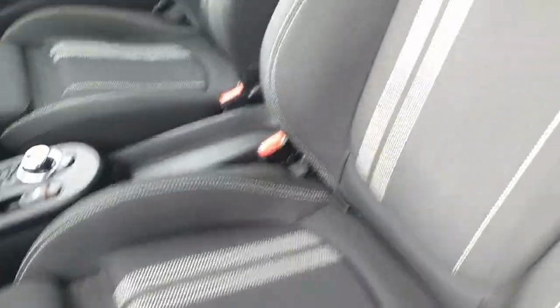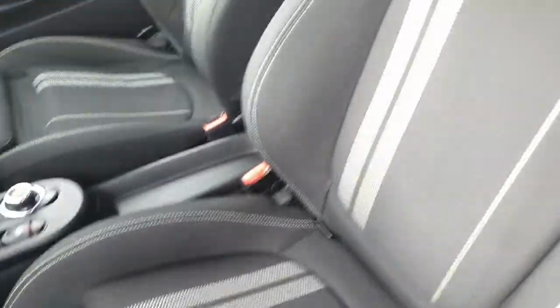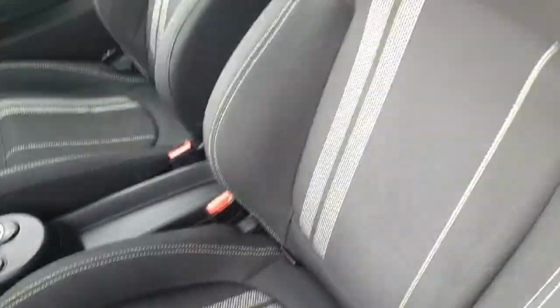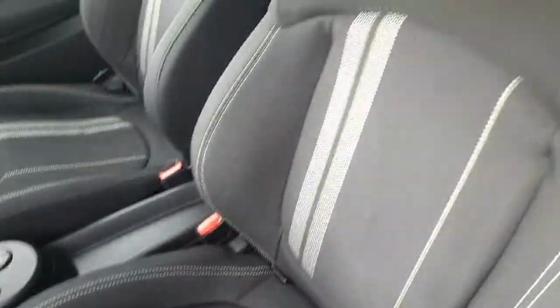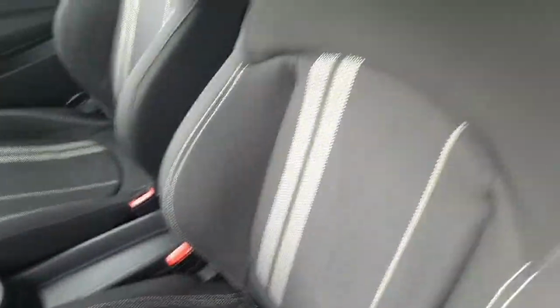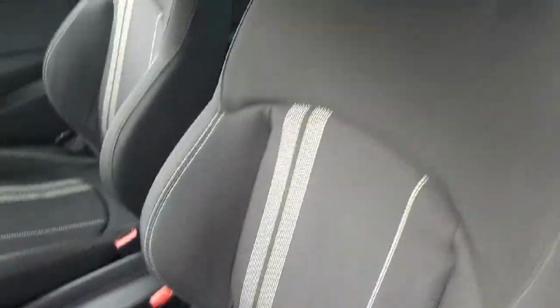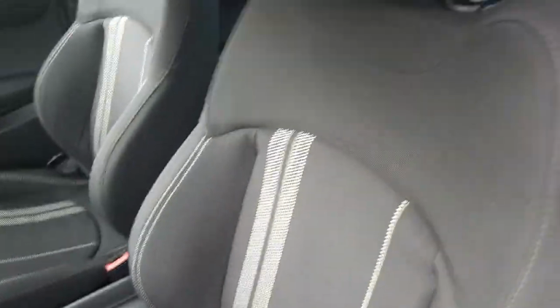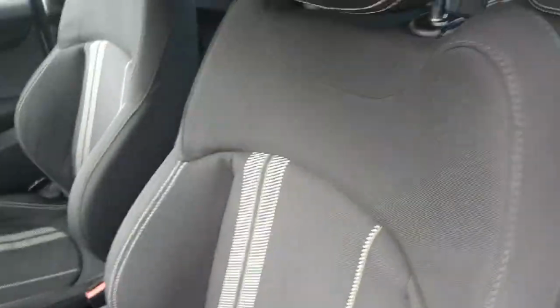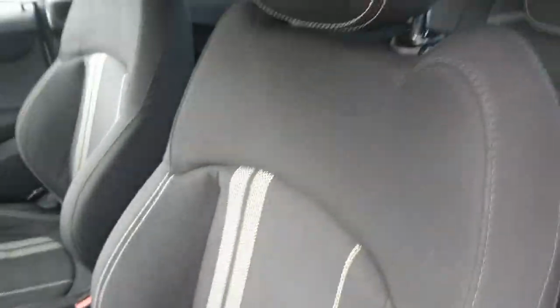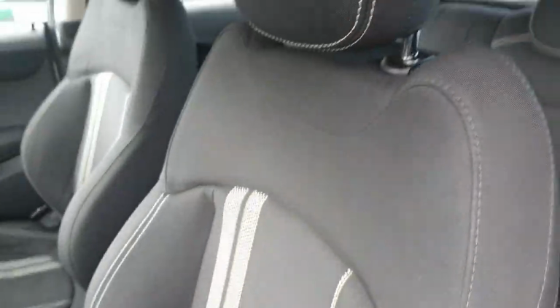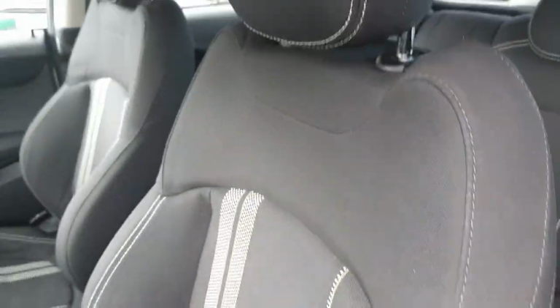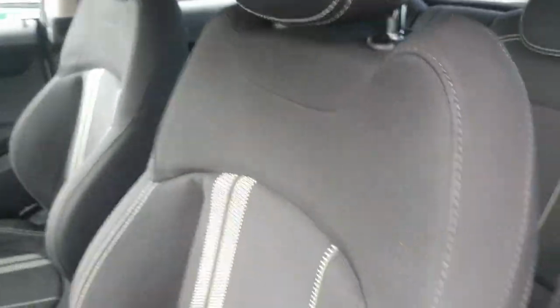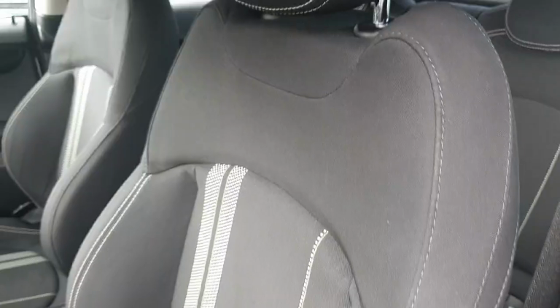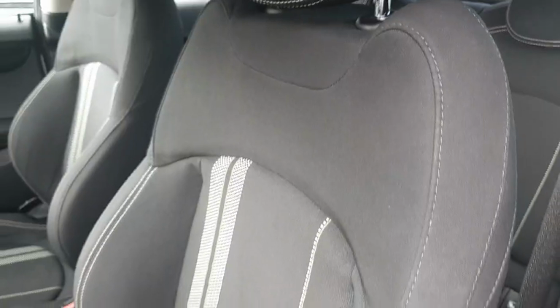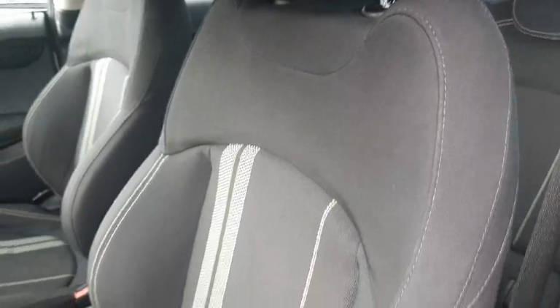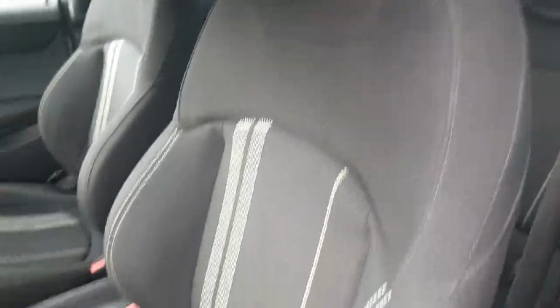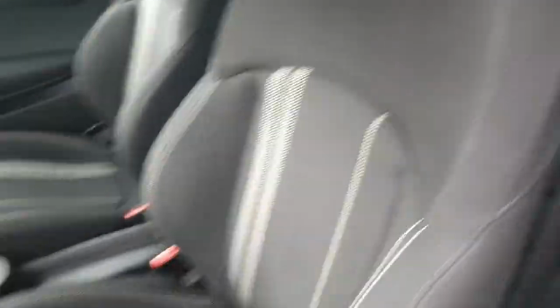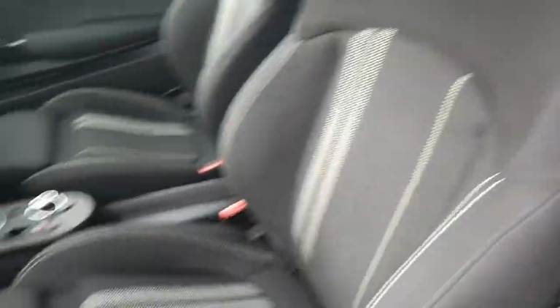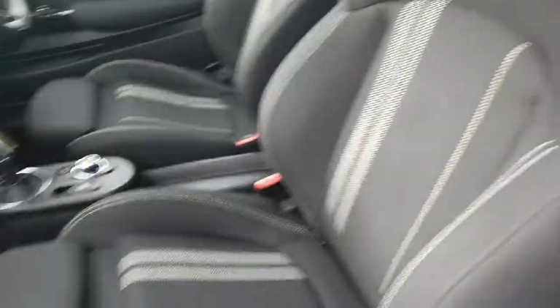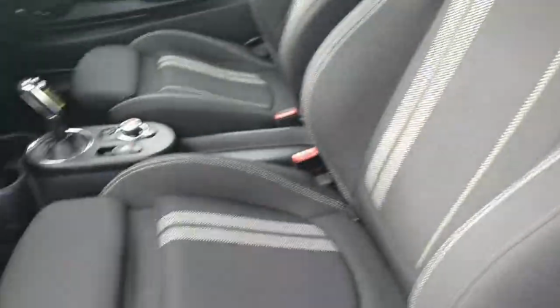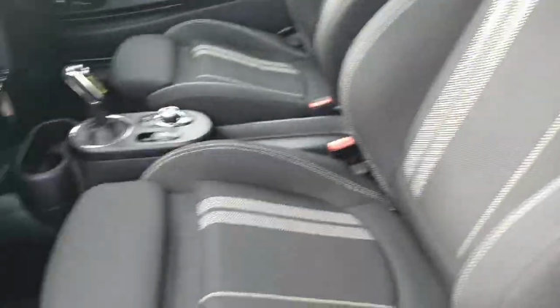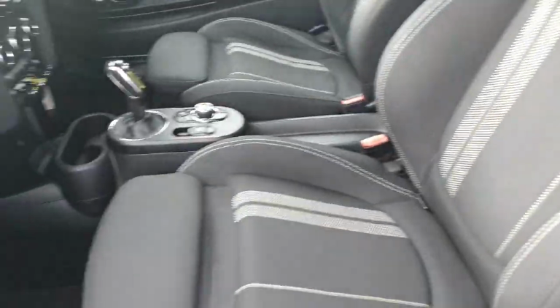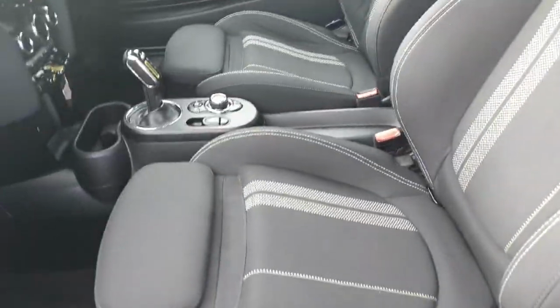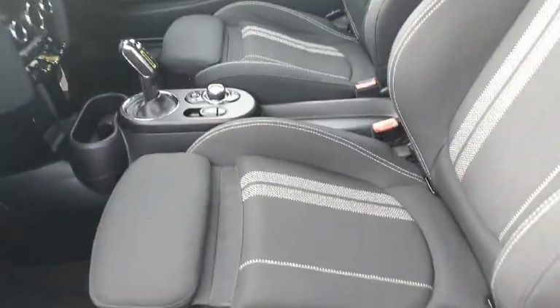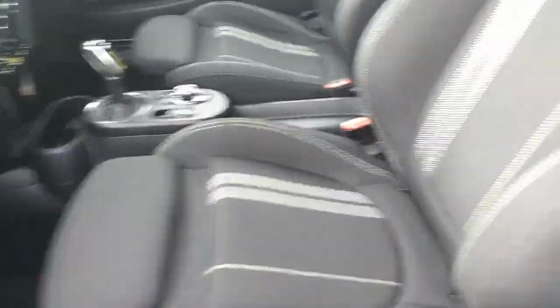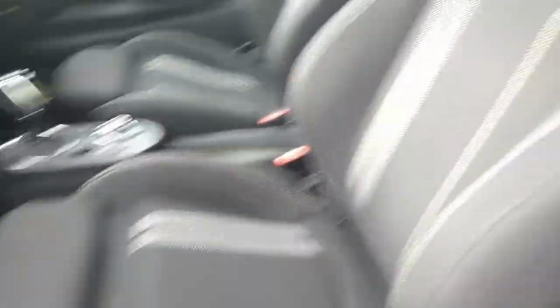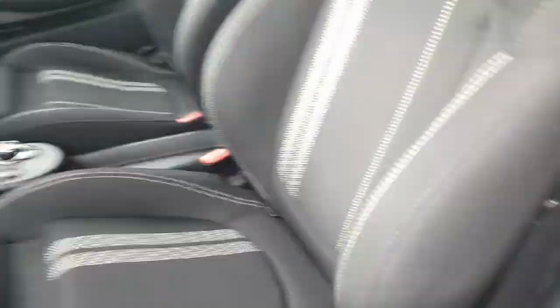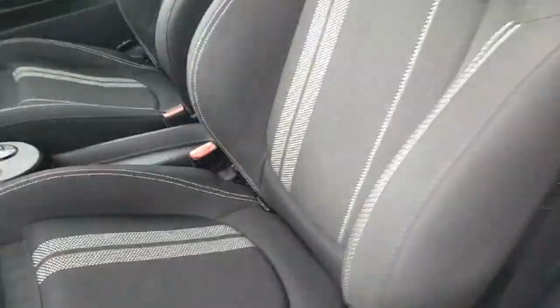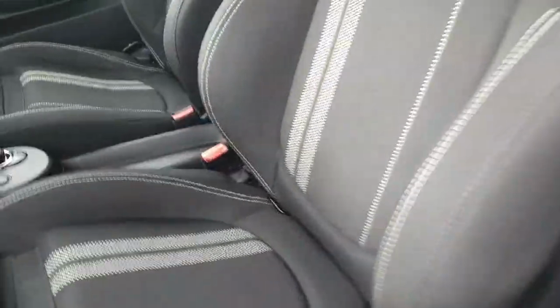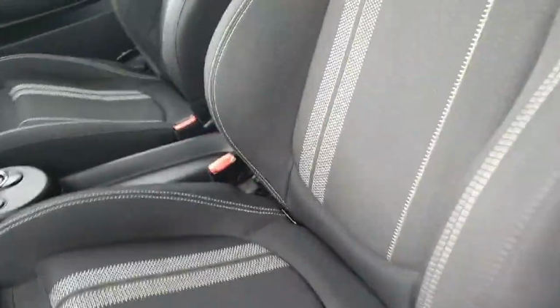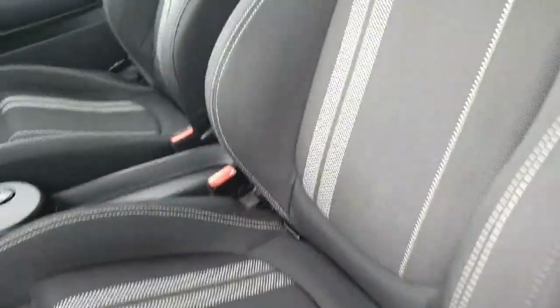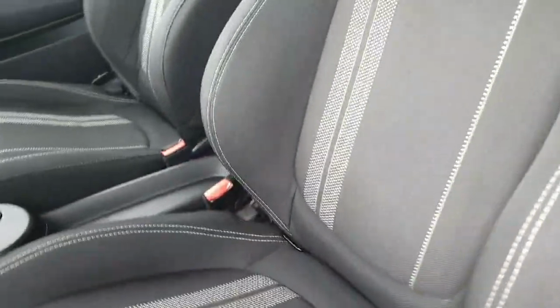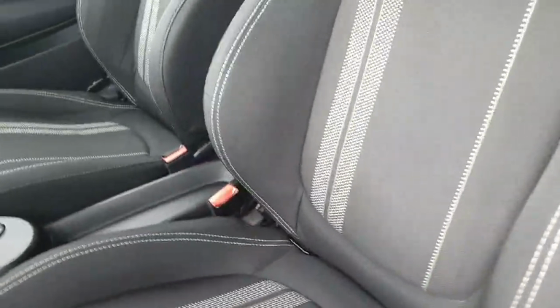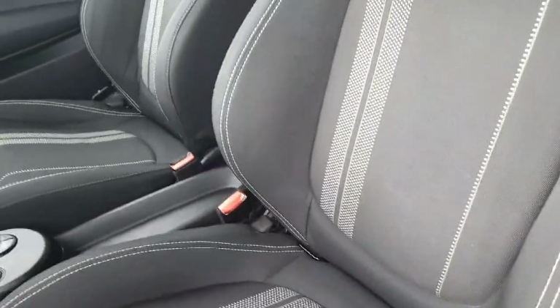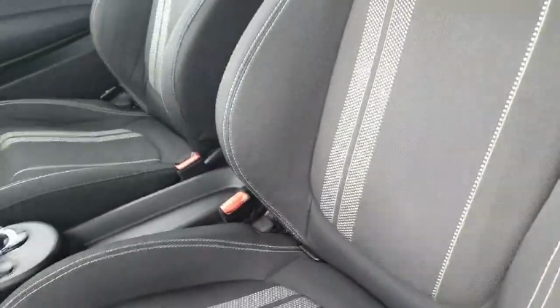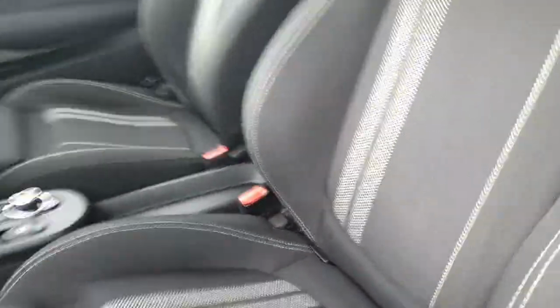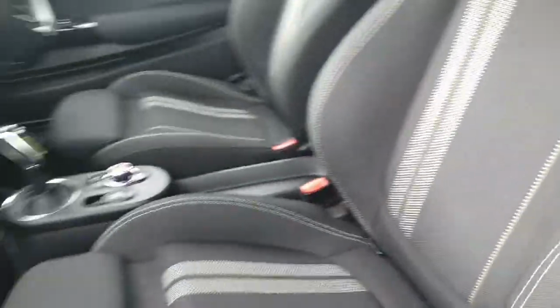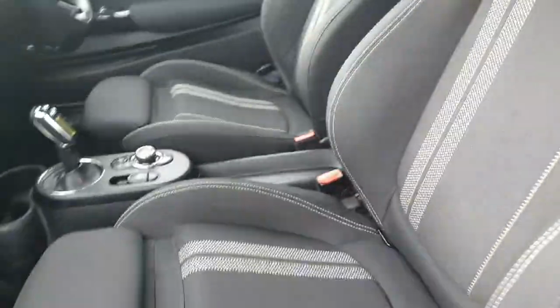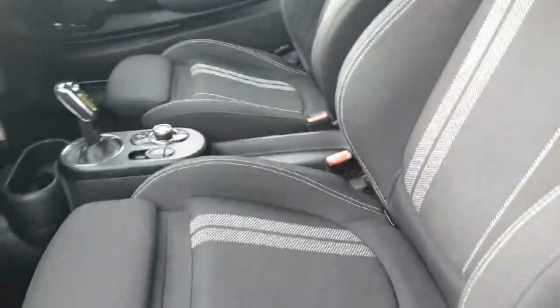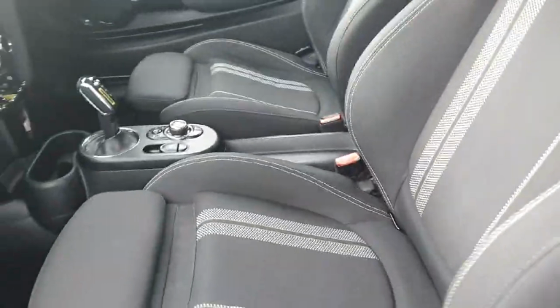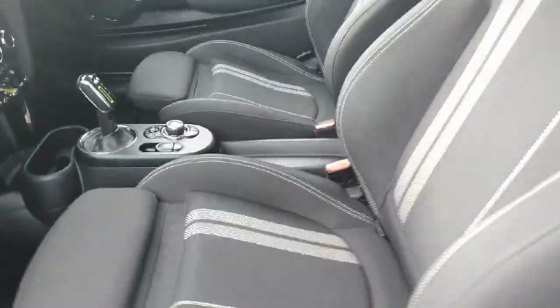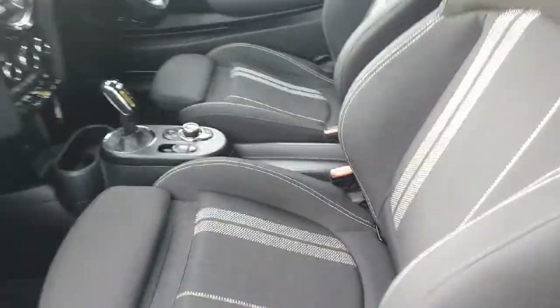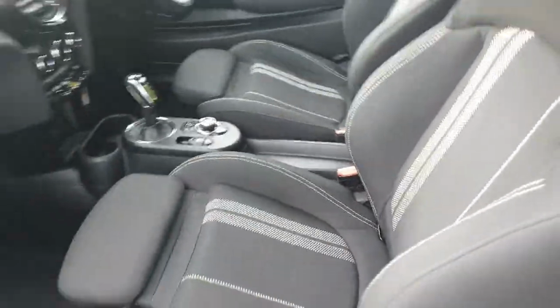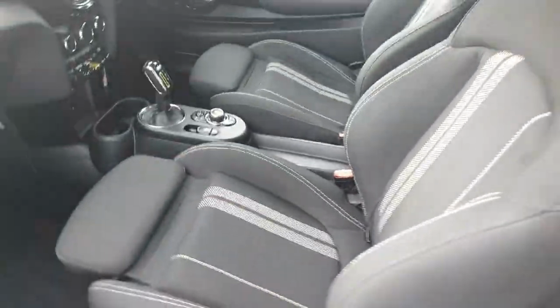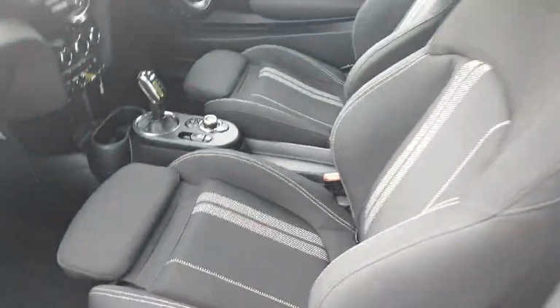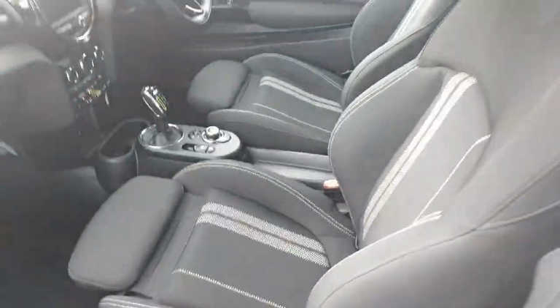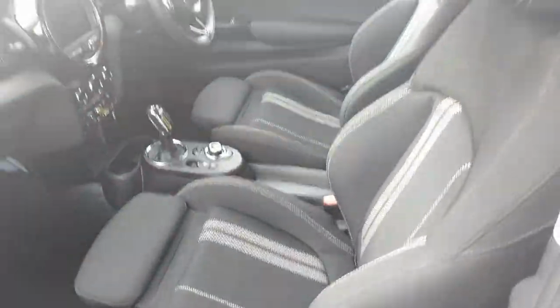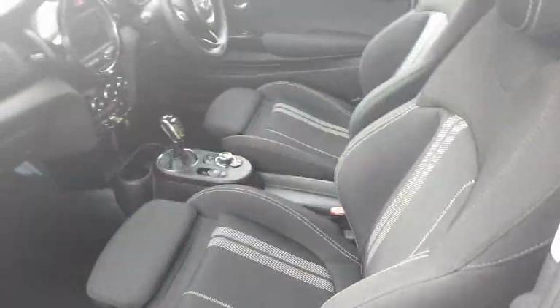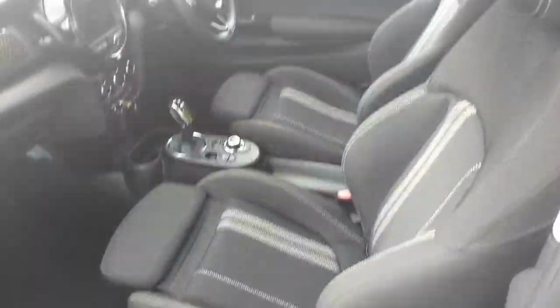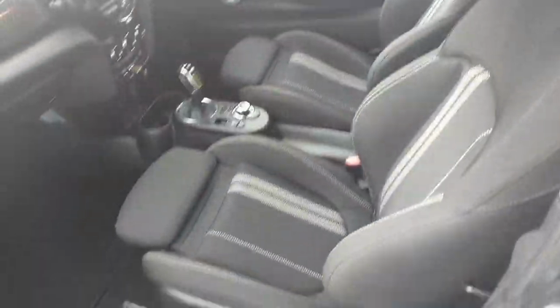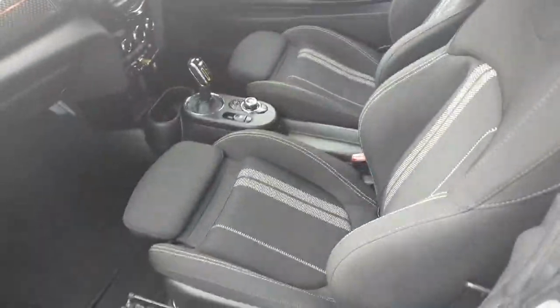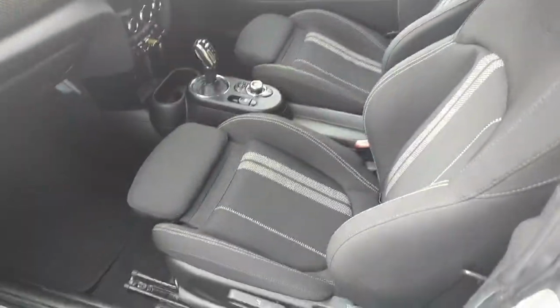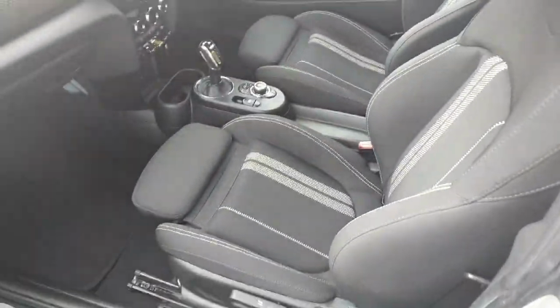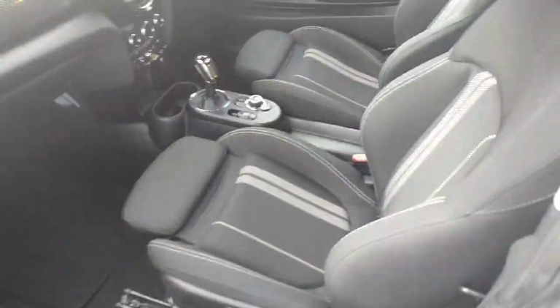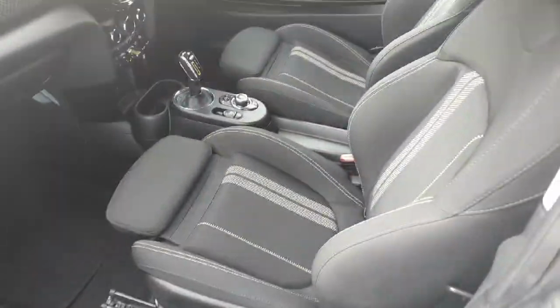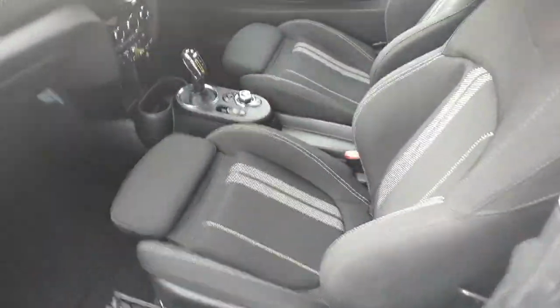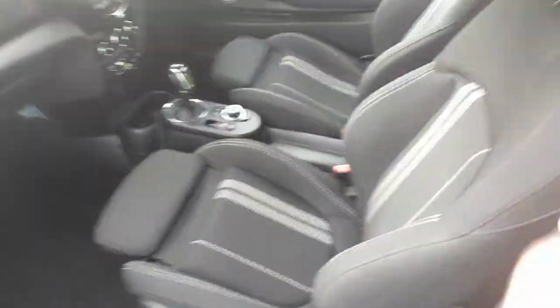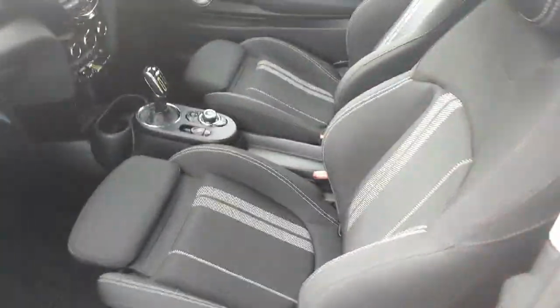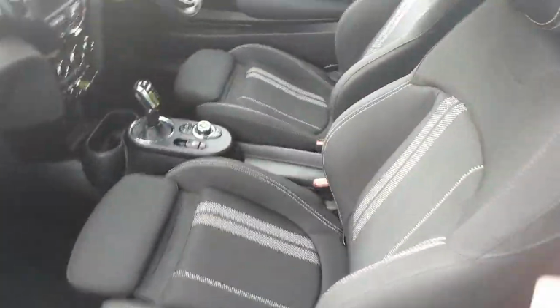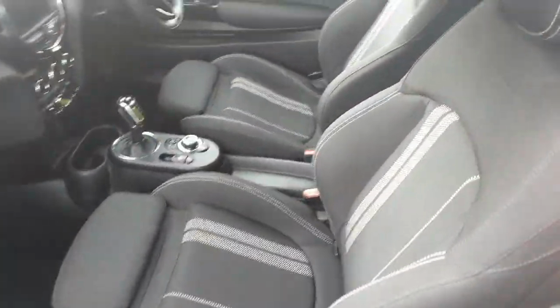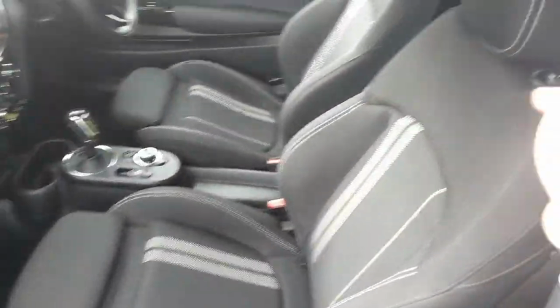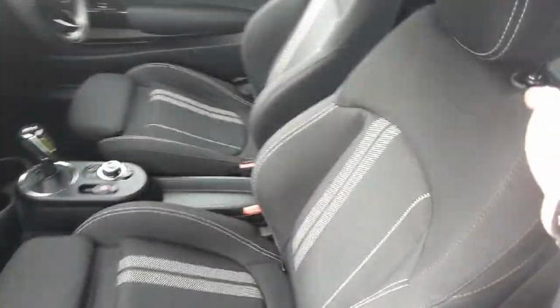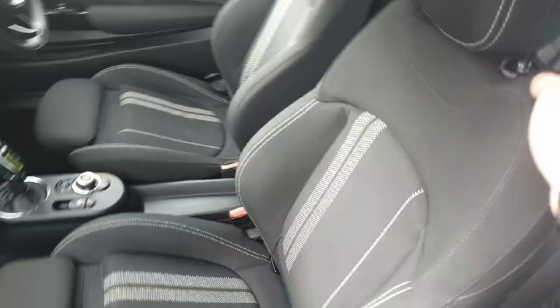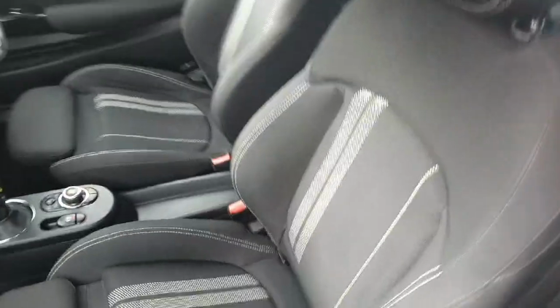Hopping open the passenger door, as we can see these seats are slightly bucketed which keeps you nice and secure in the corners.